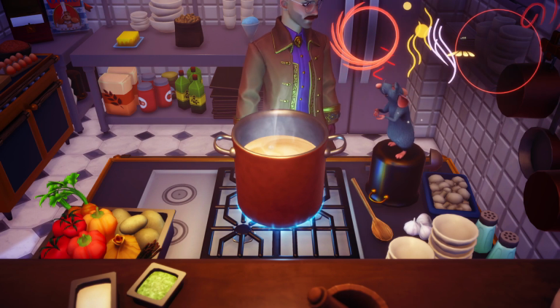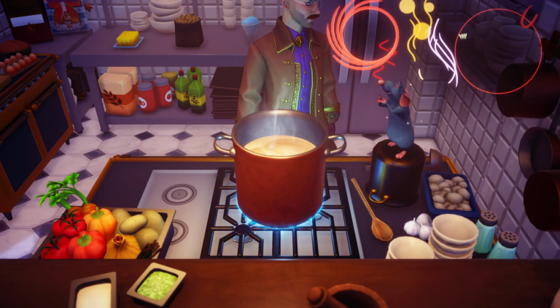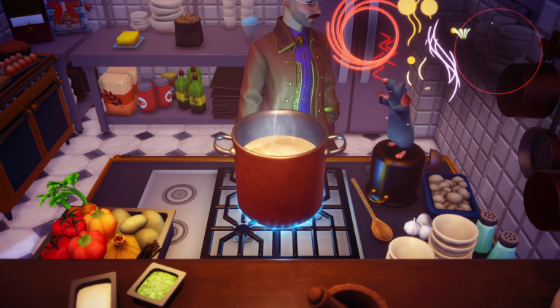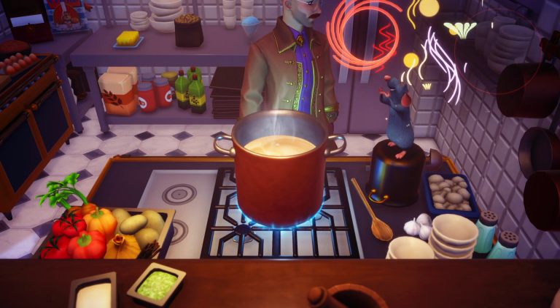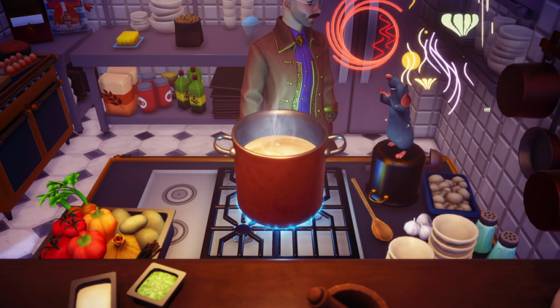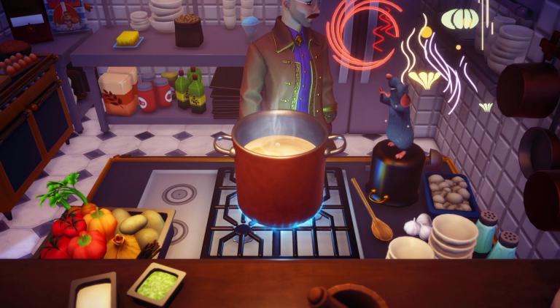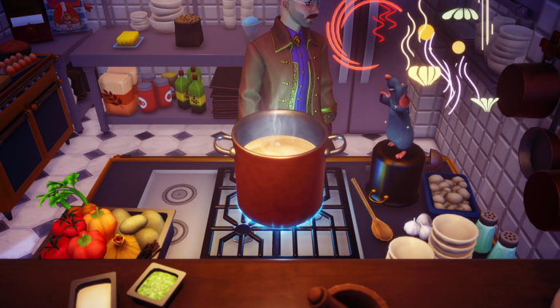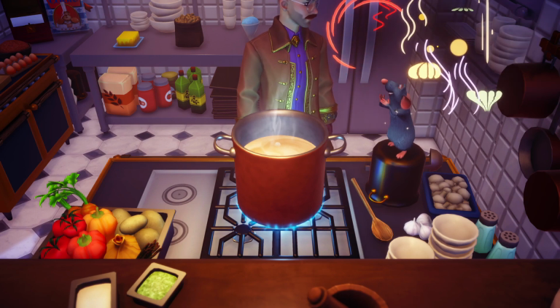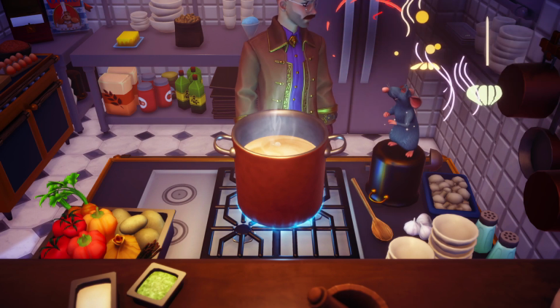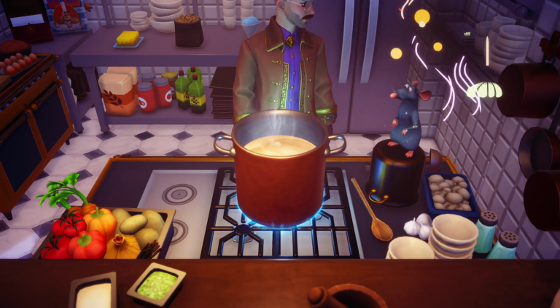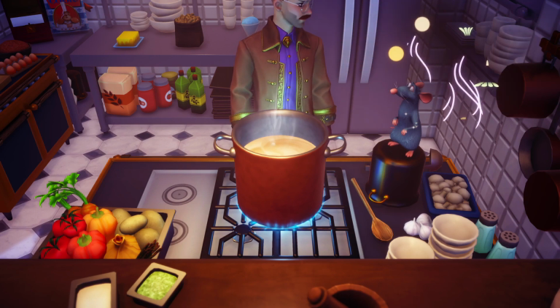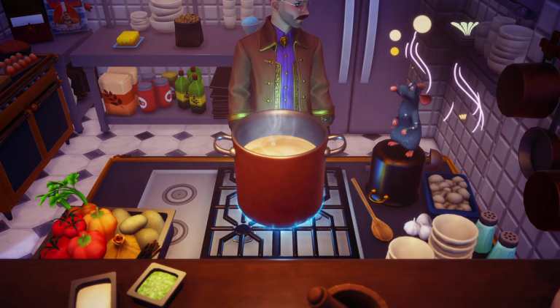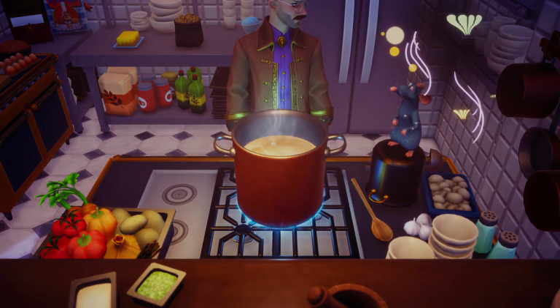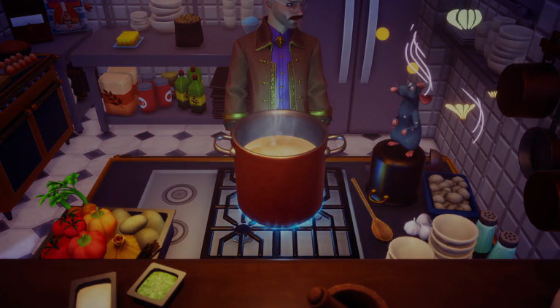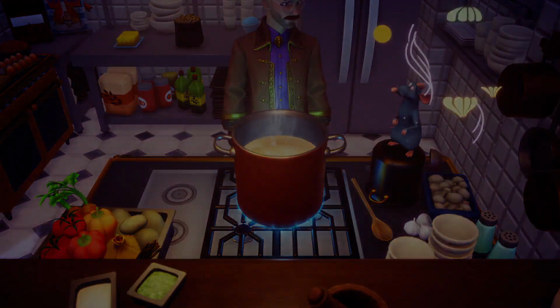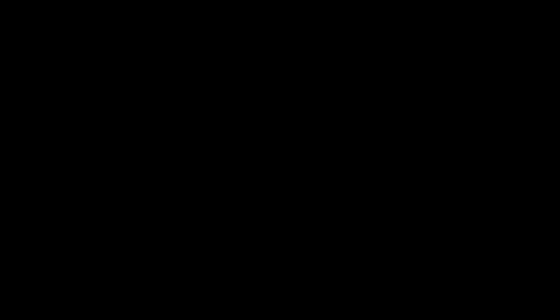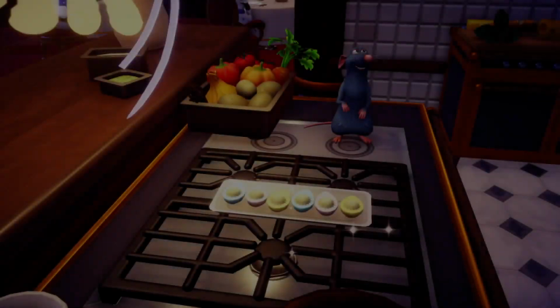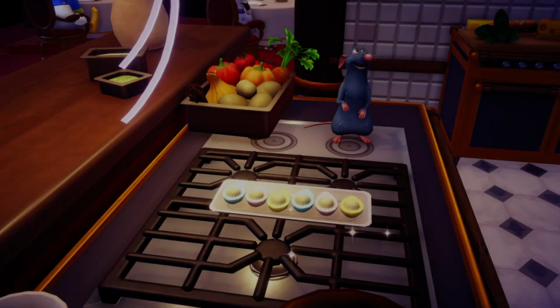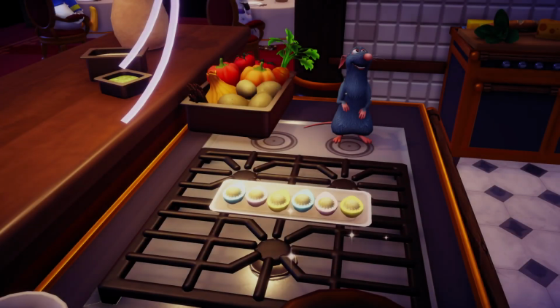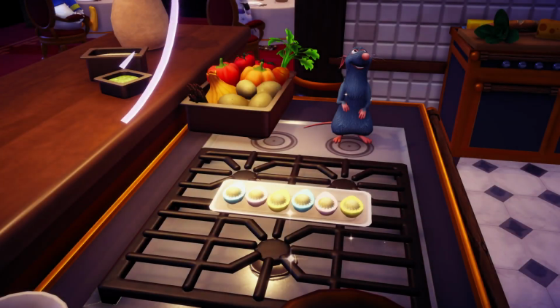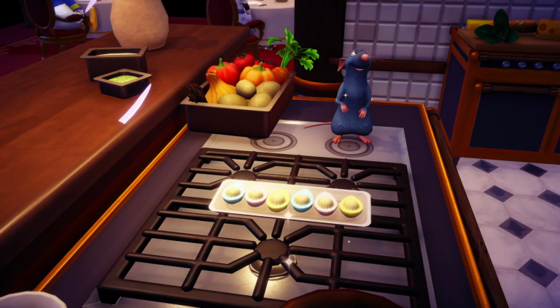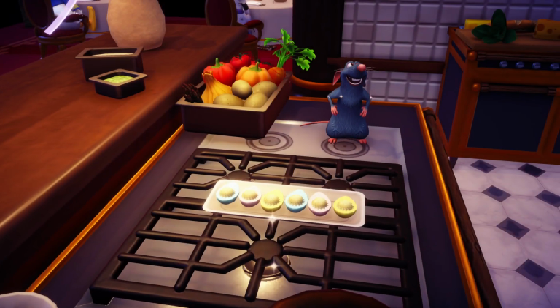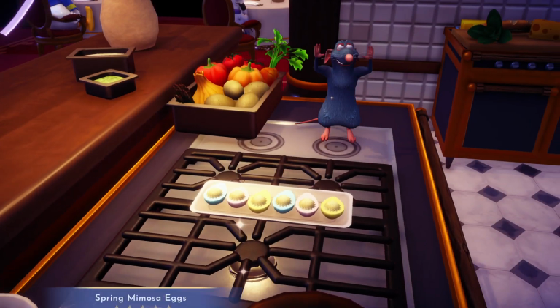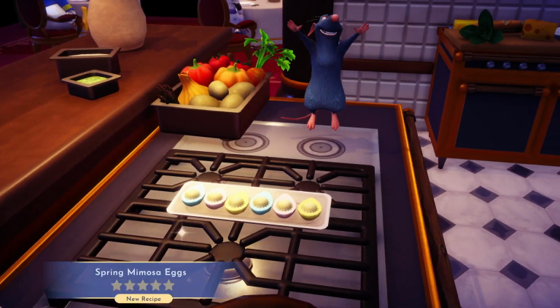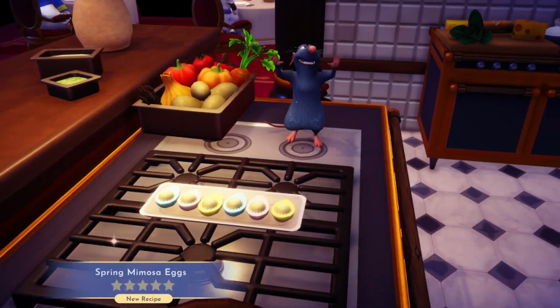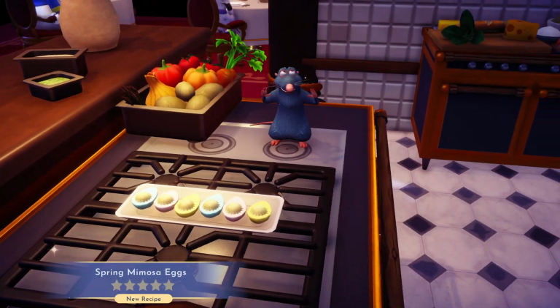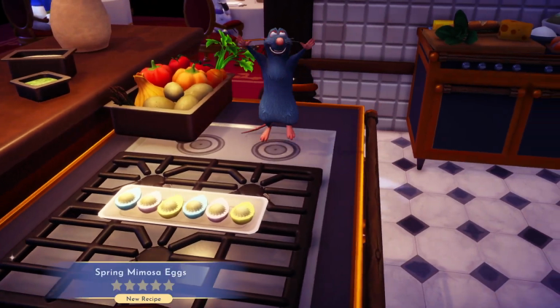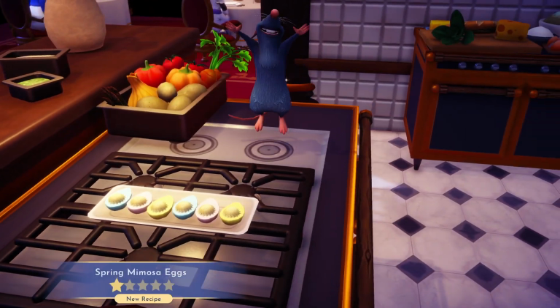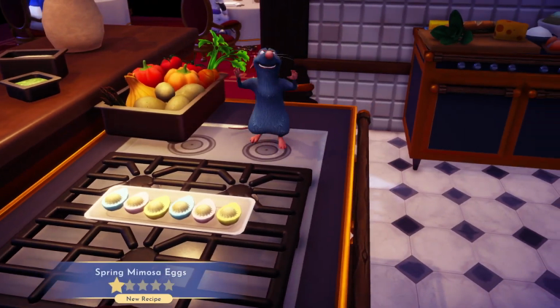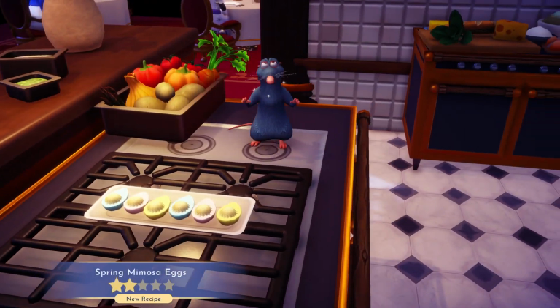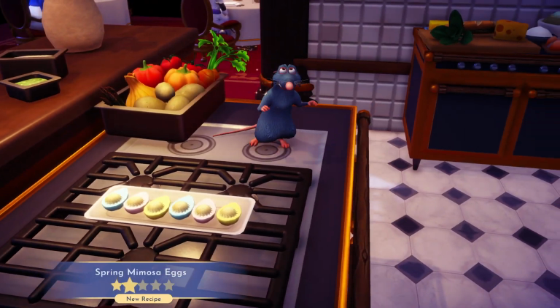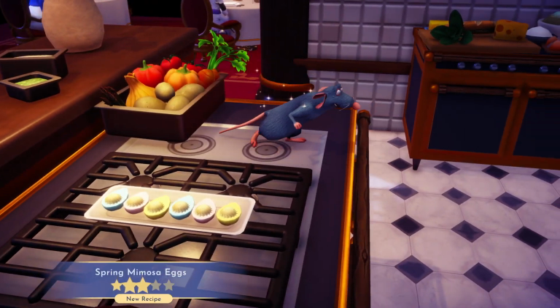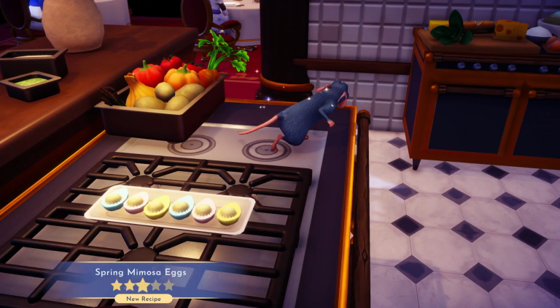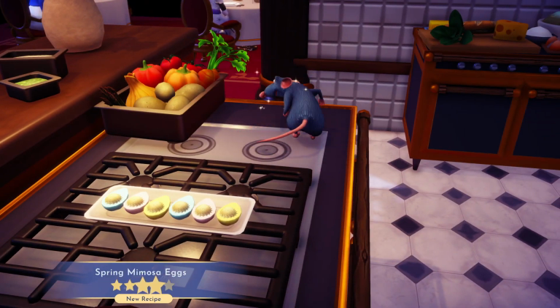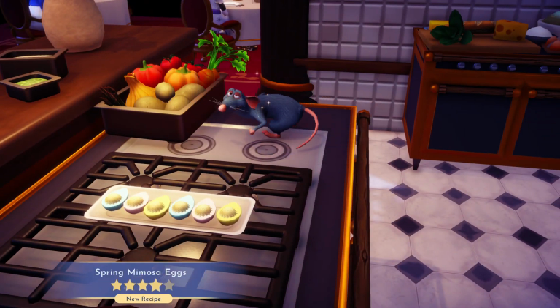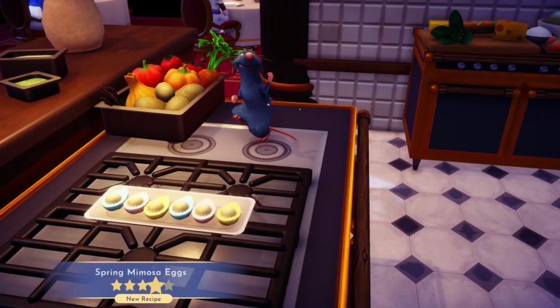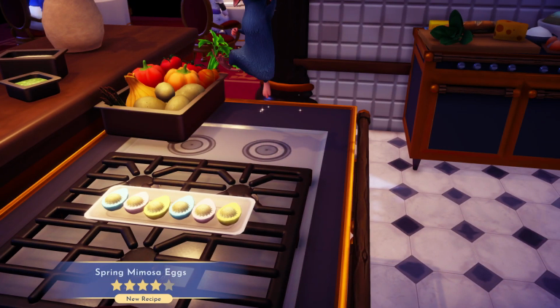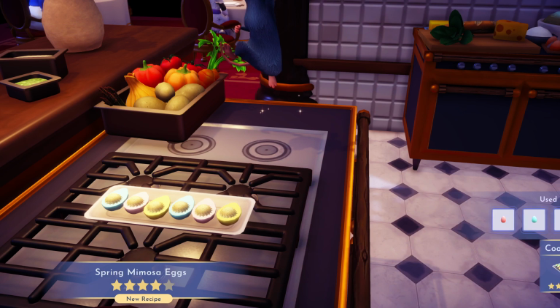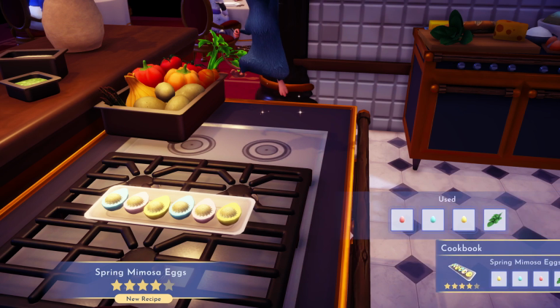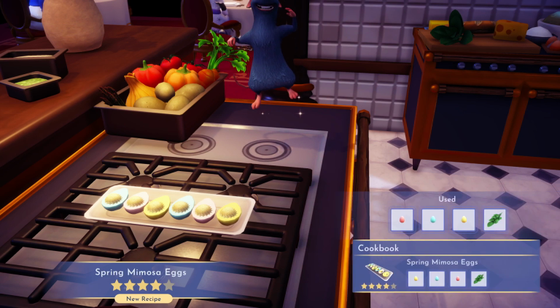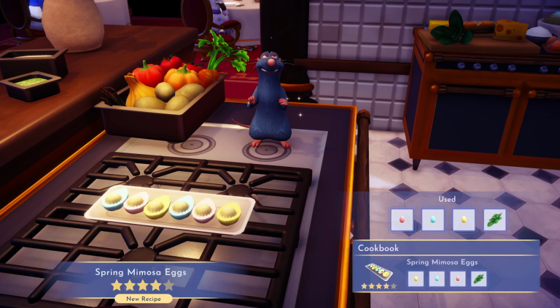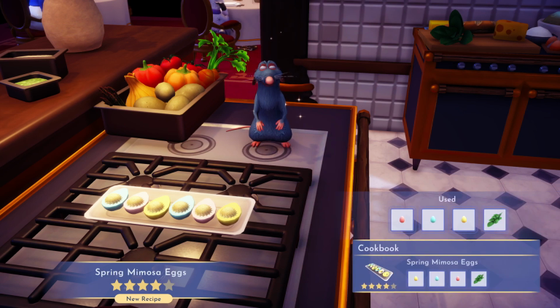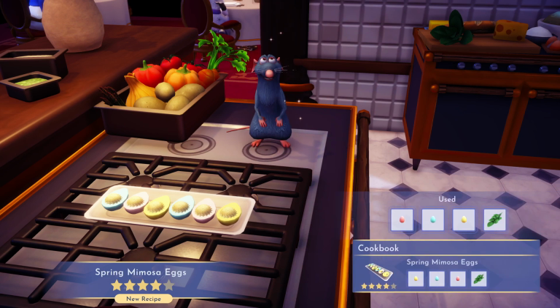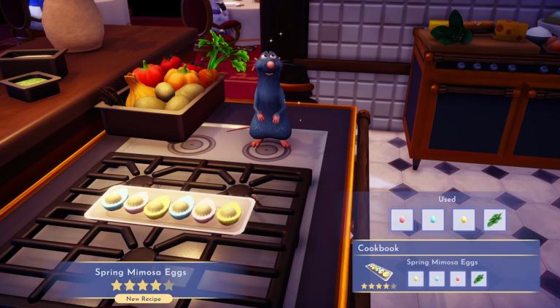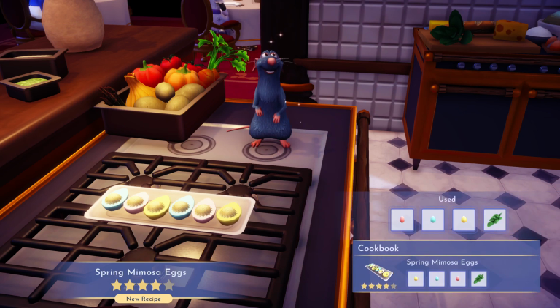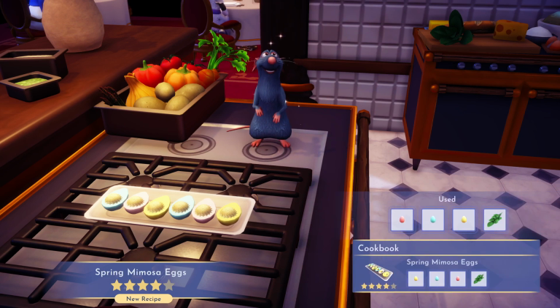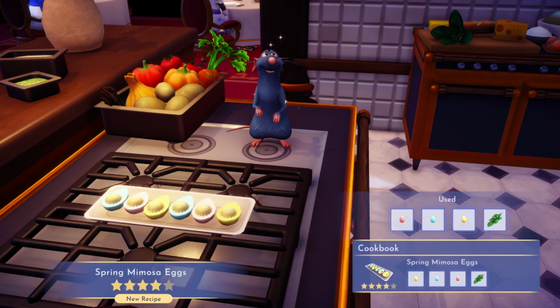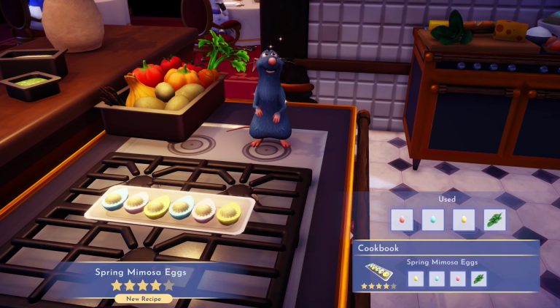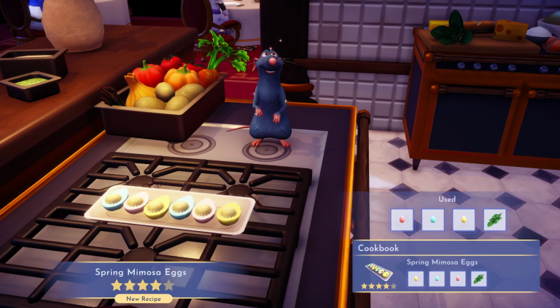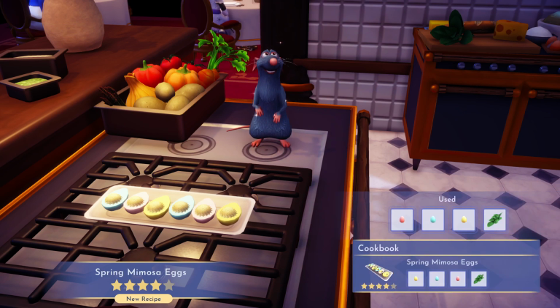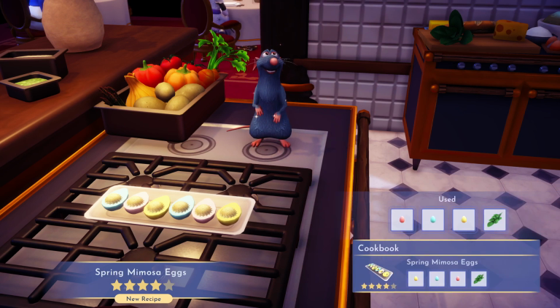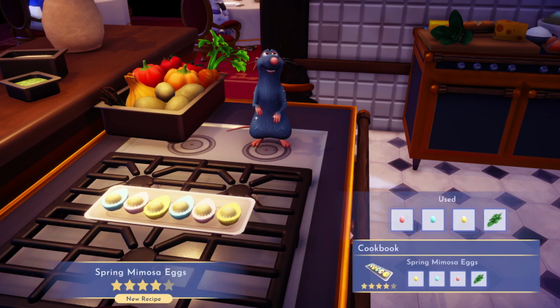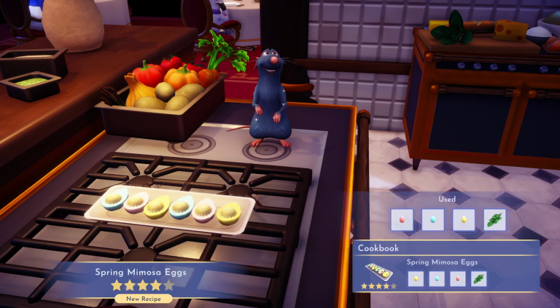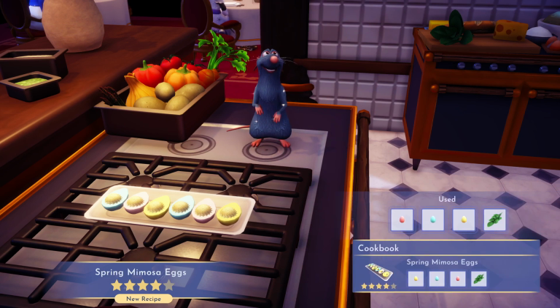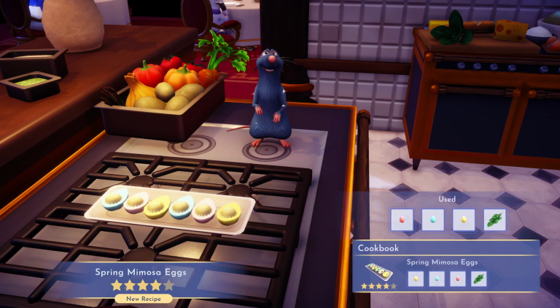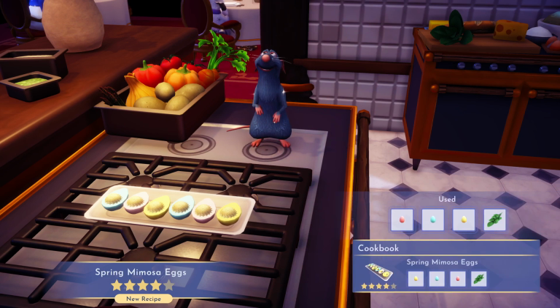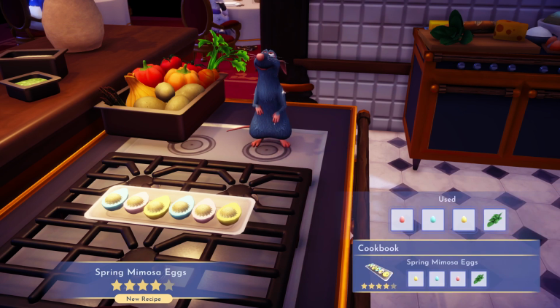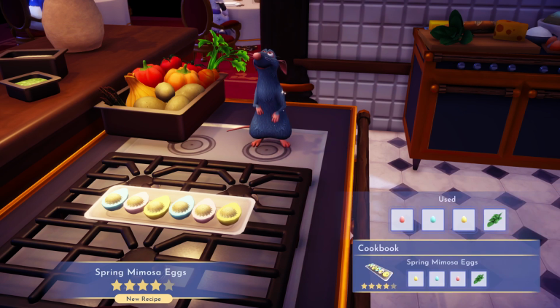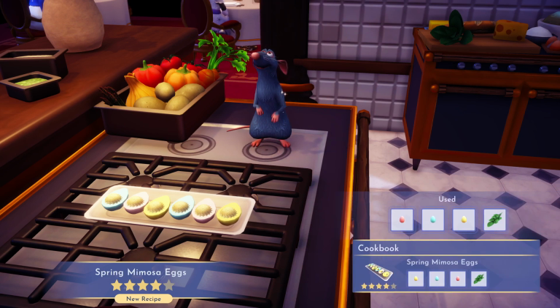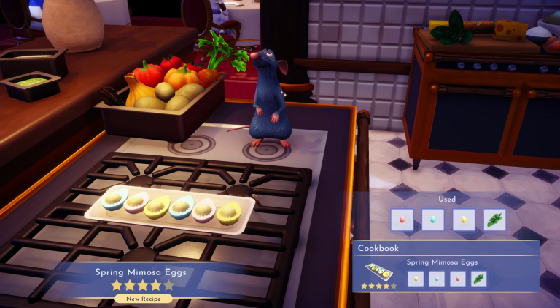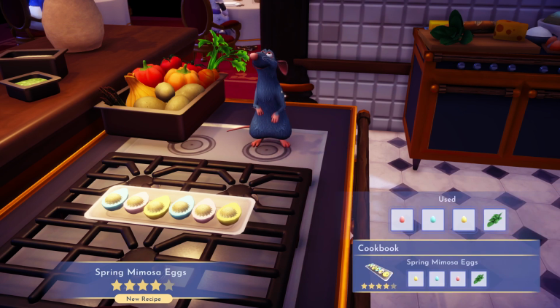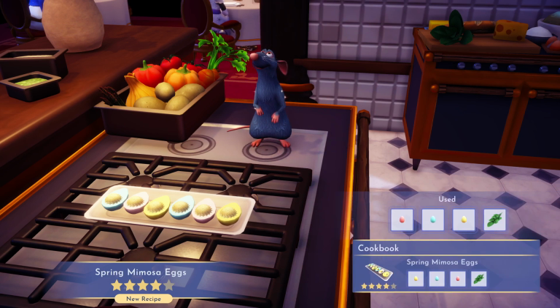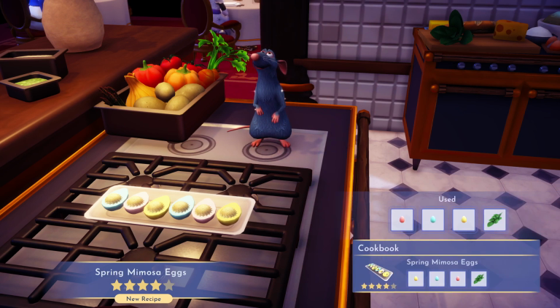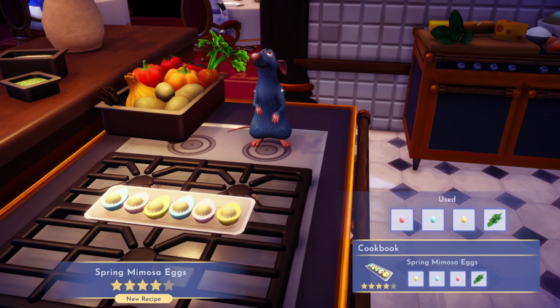Of course, the basil you can get in the peaceful meadow — just pick it. And there we have spring mimosa eggs: four stars!